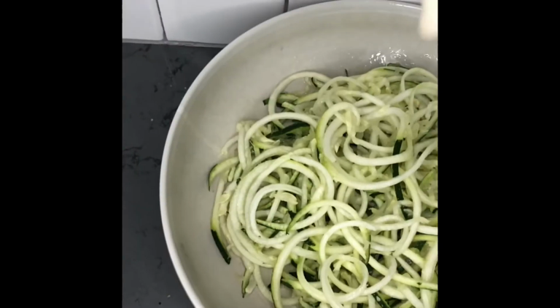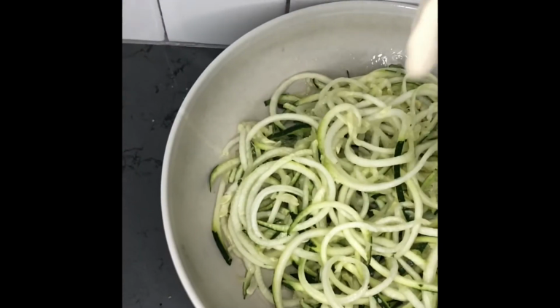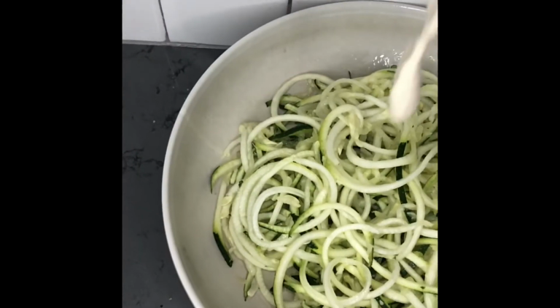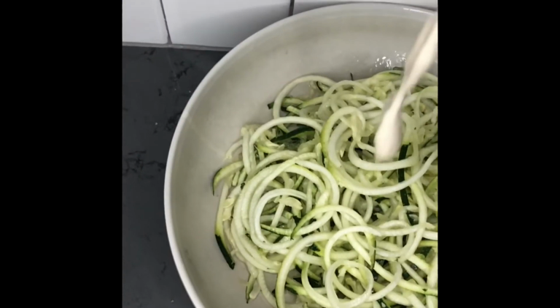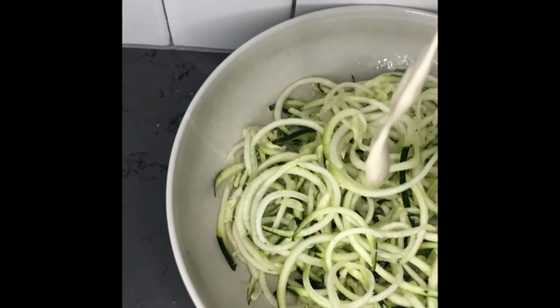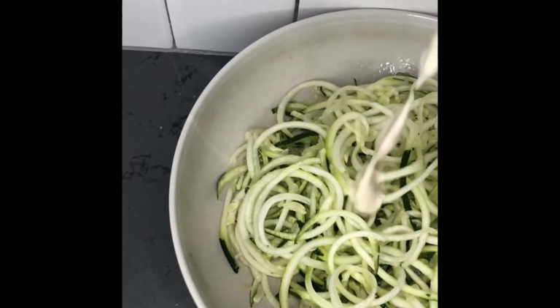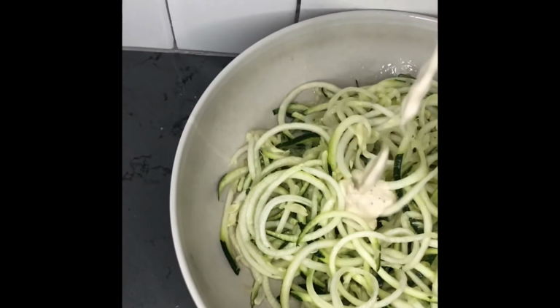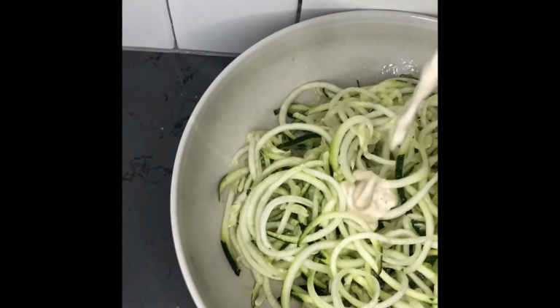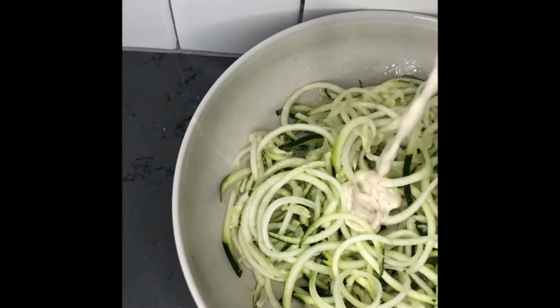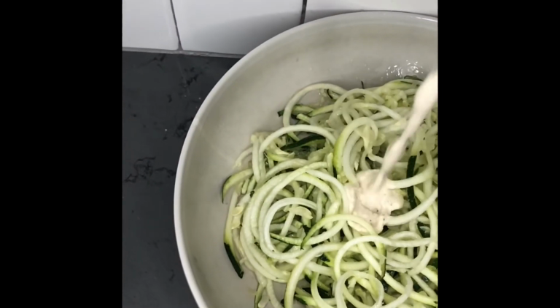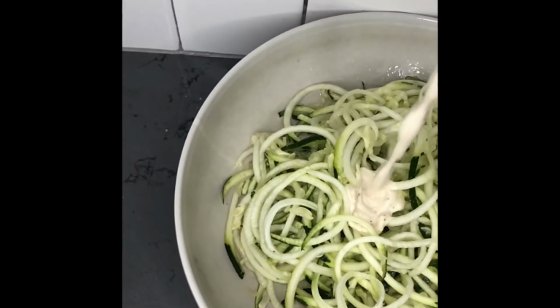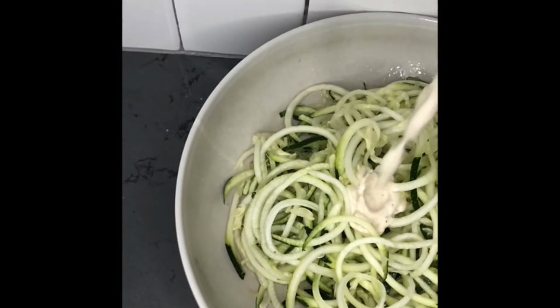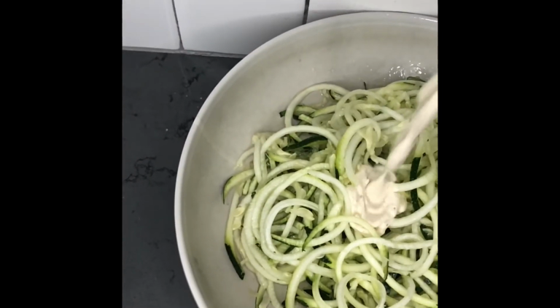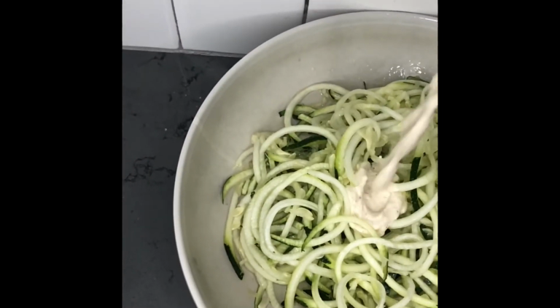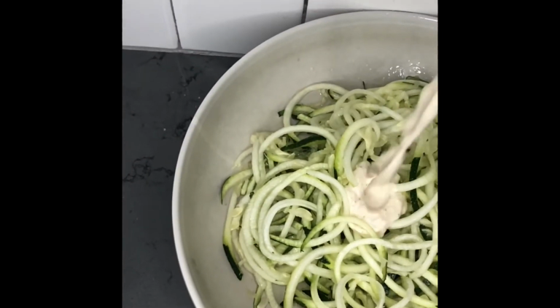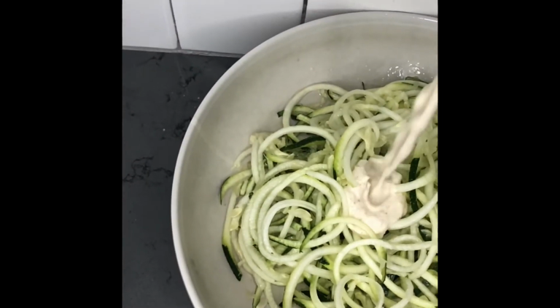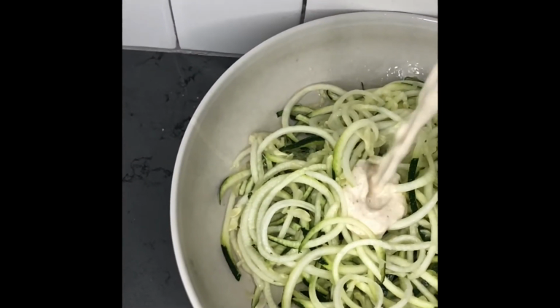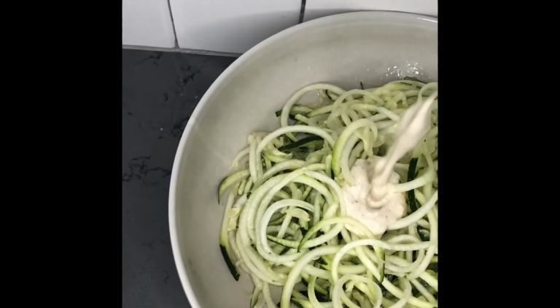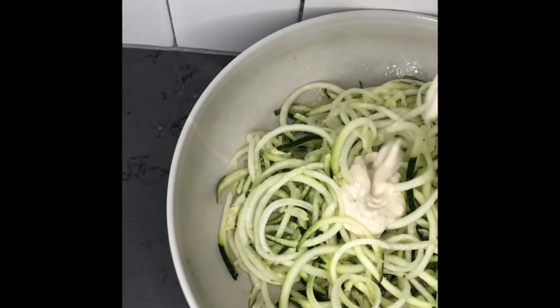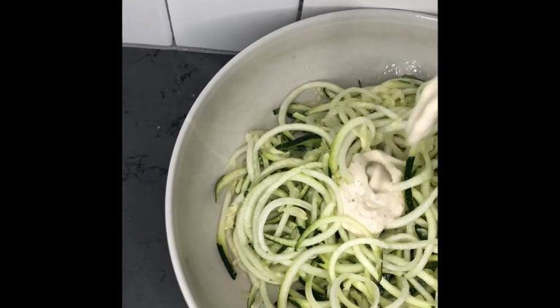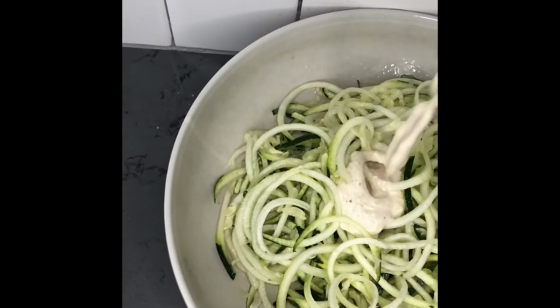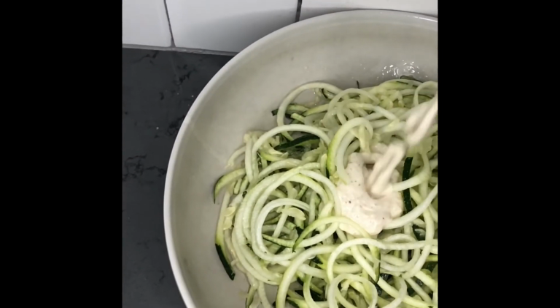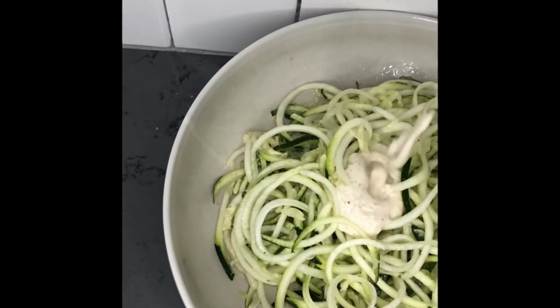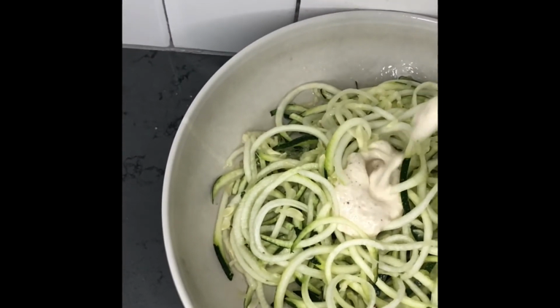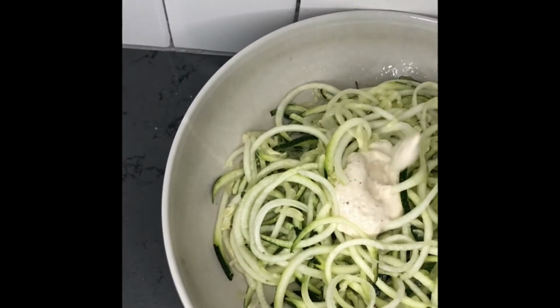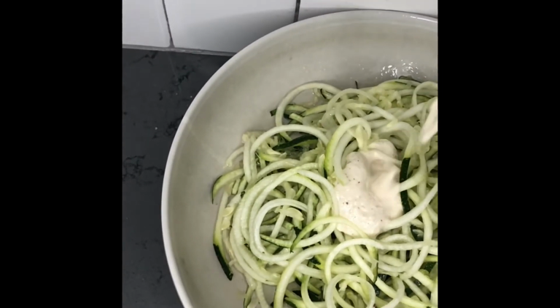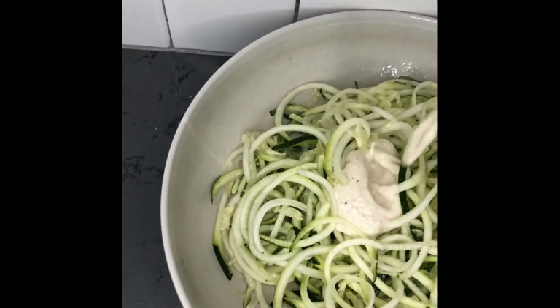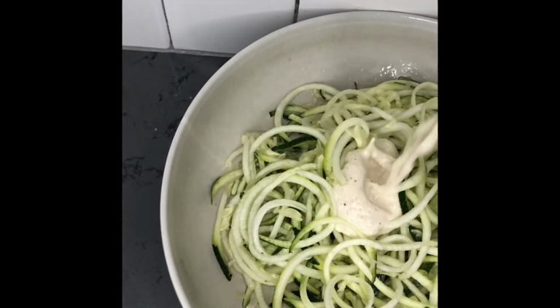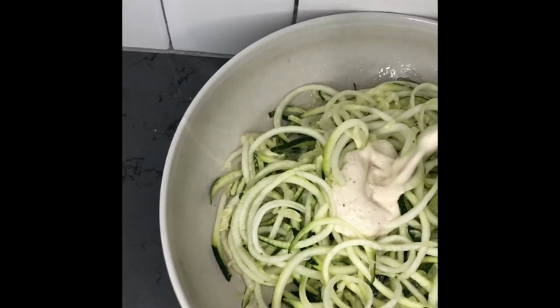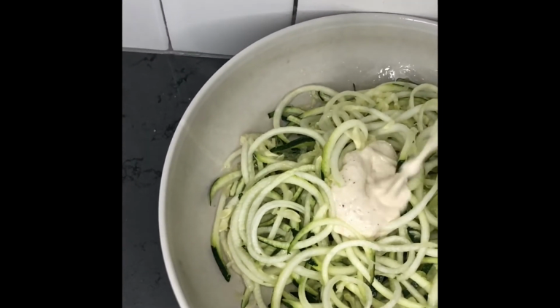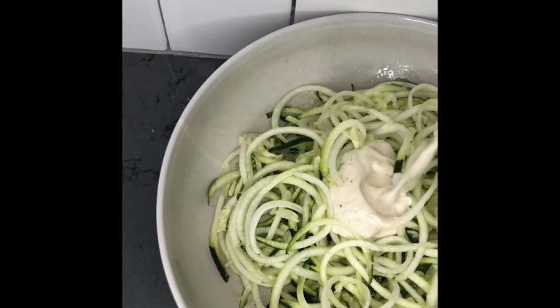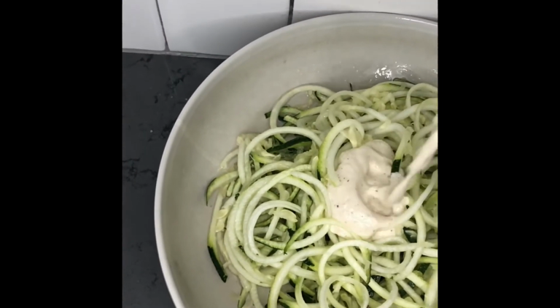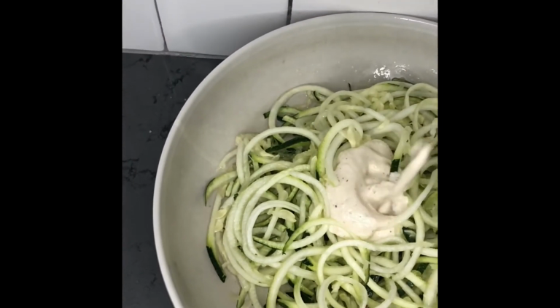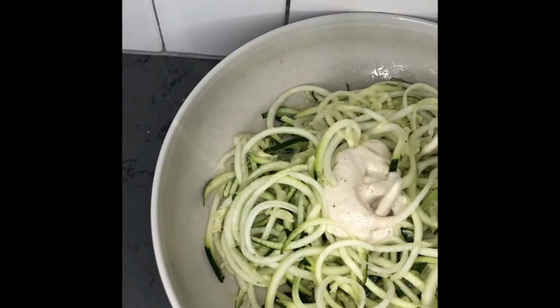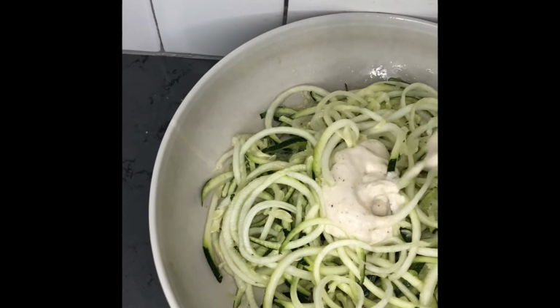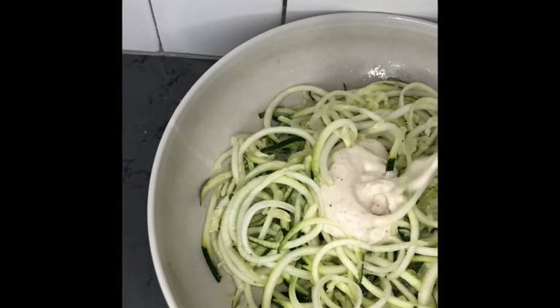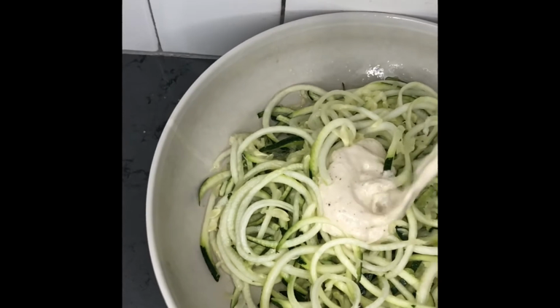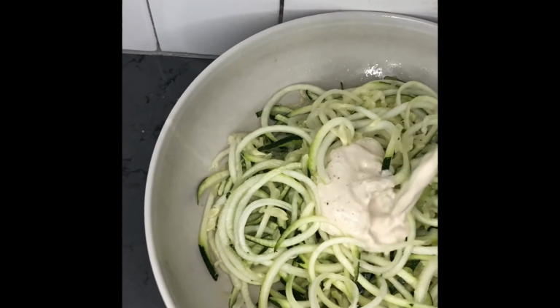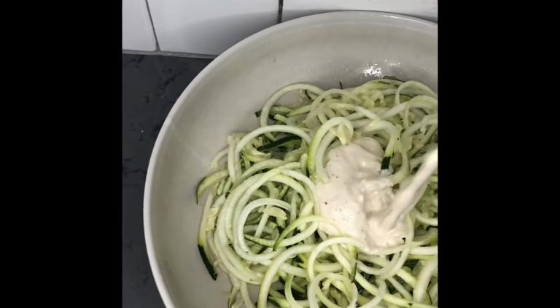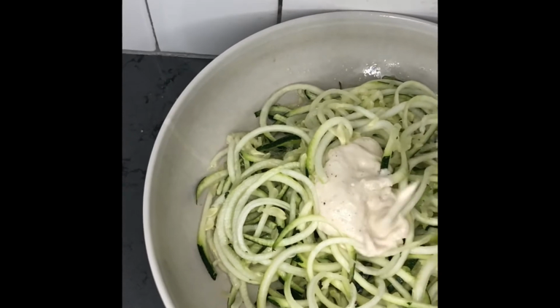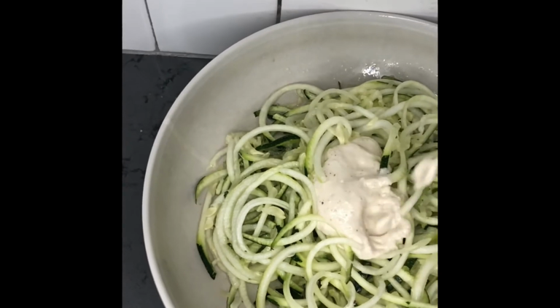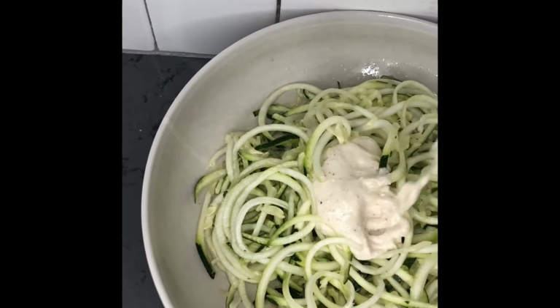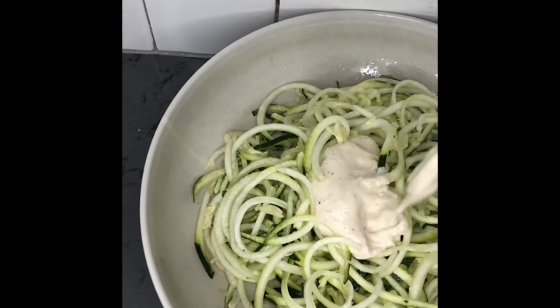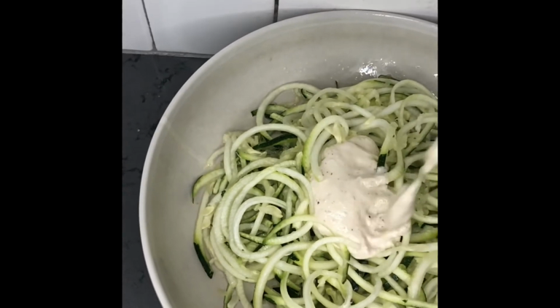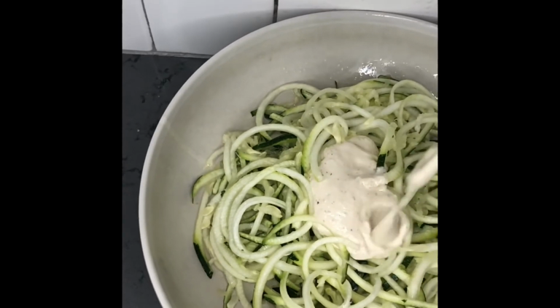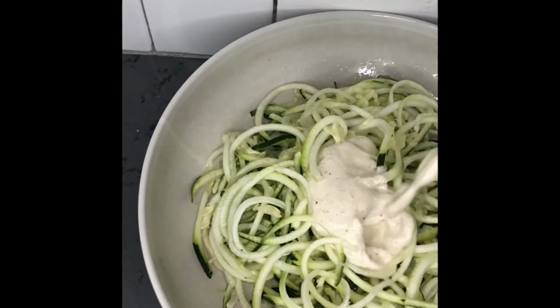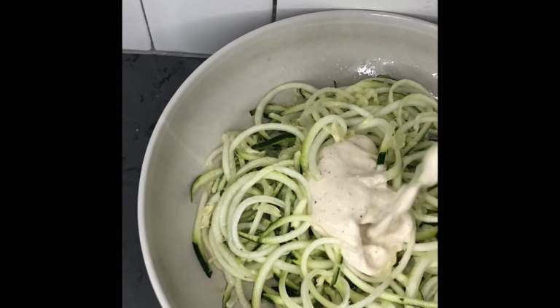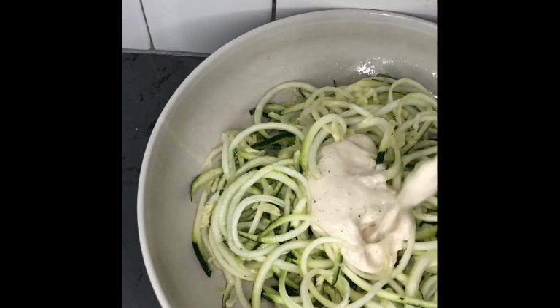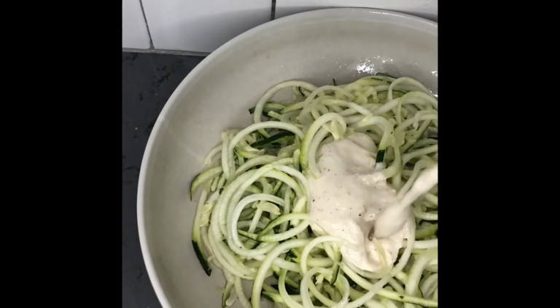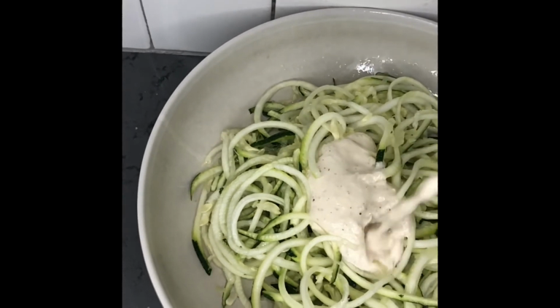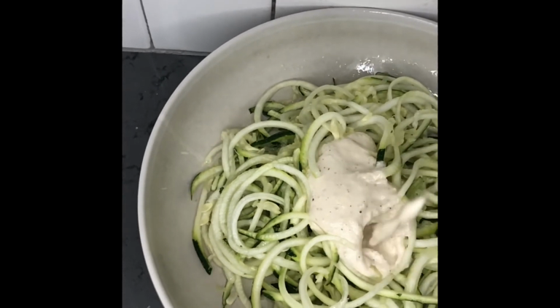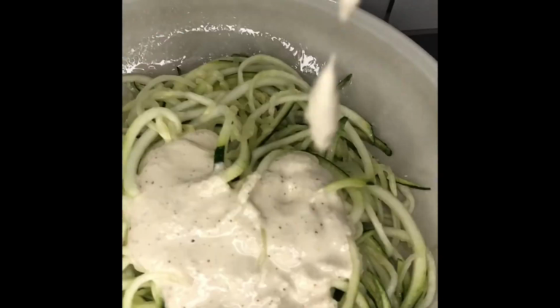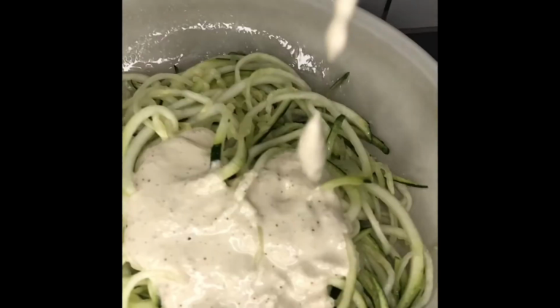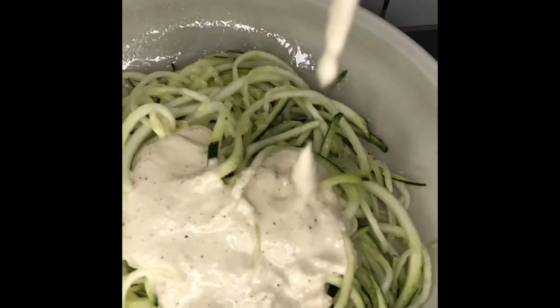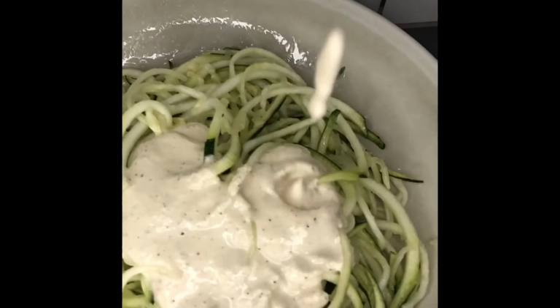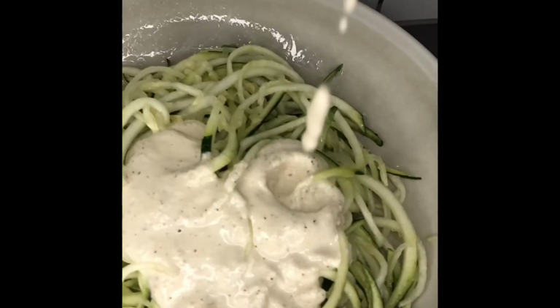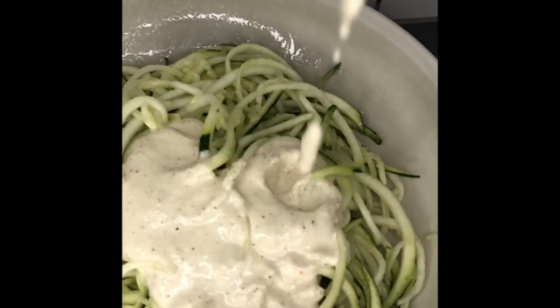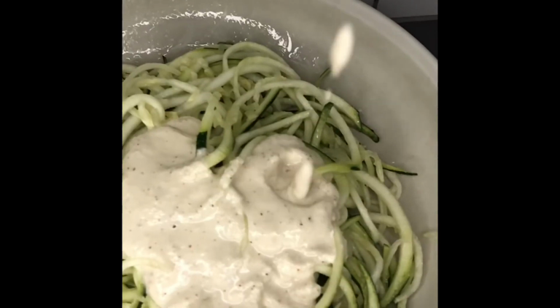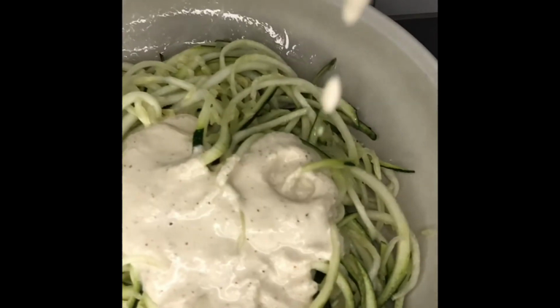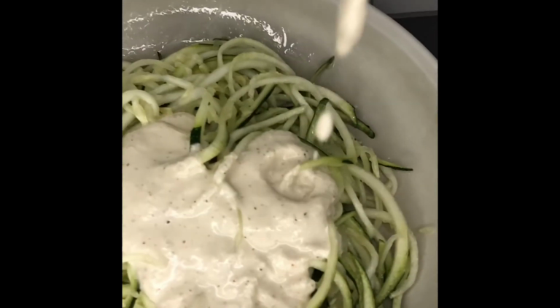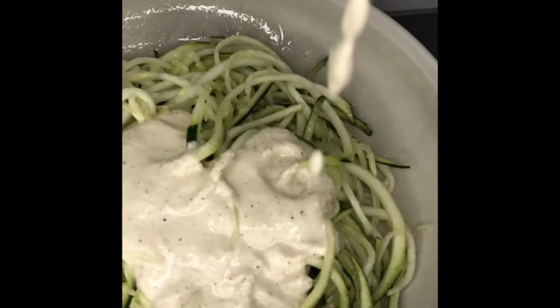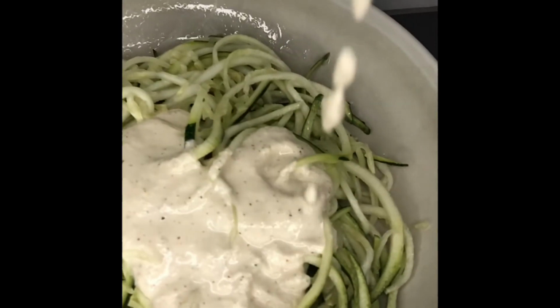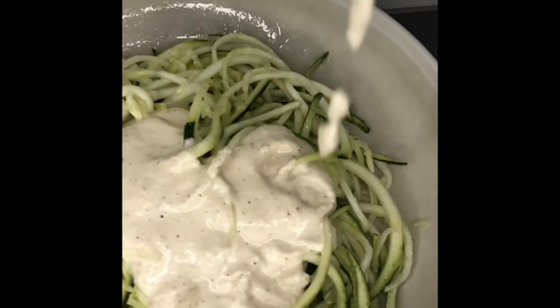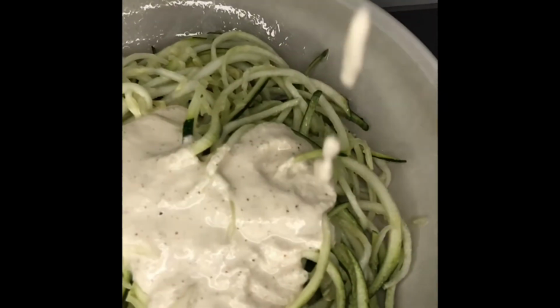Then I spray it with a little bit of grapeseed oil, and as you can see from our alfredo sauce that we made, I'm pouring it all over it.